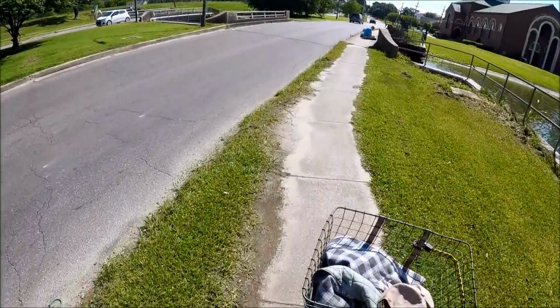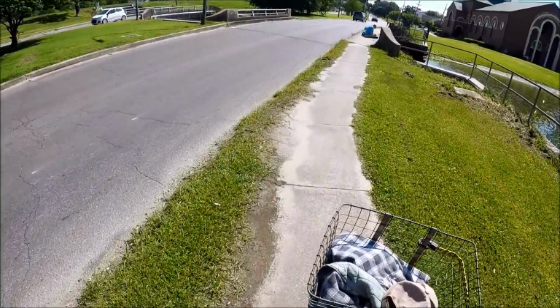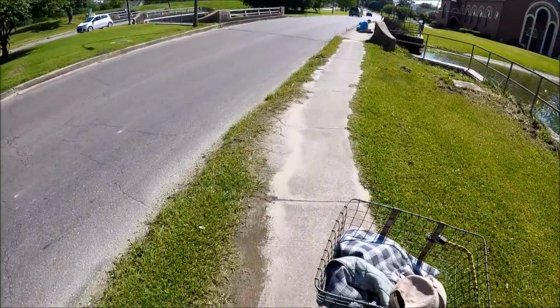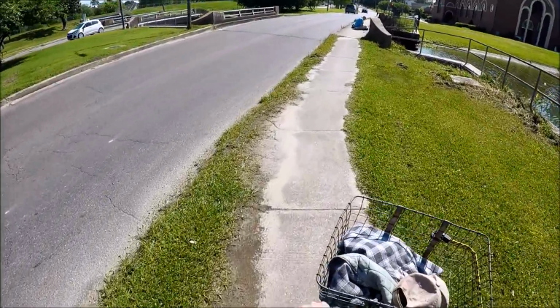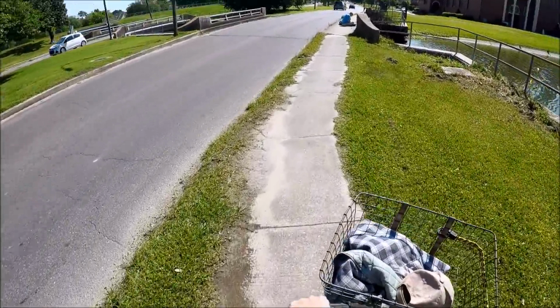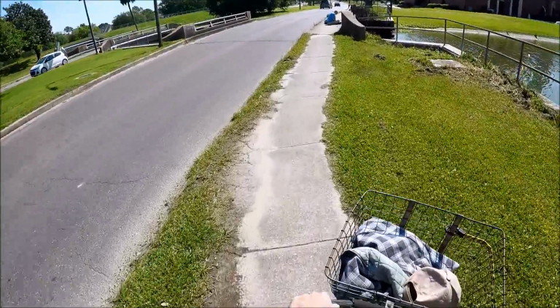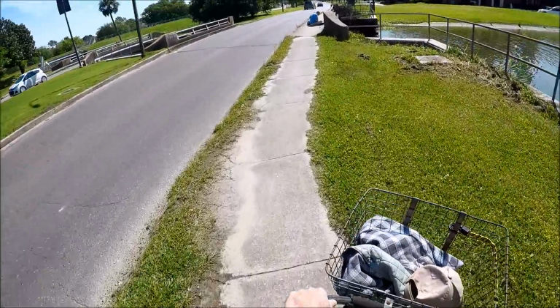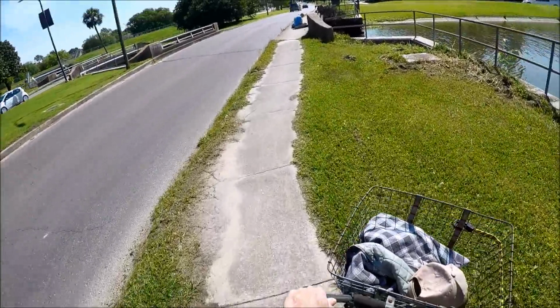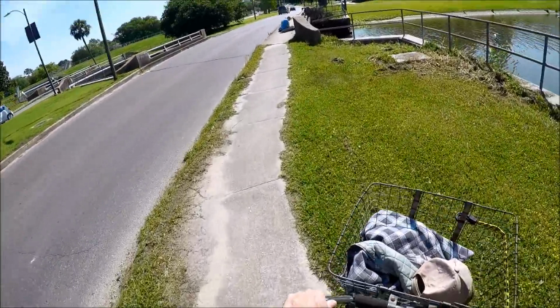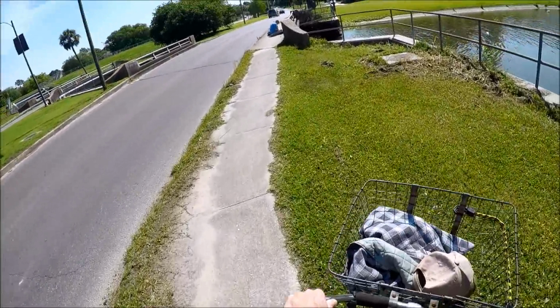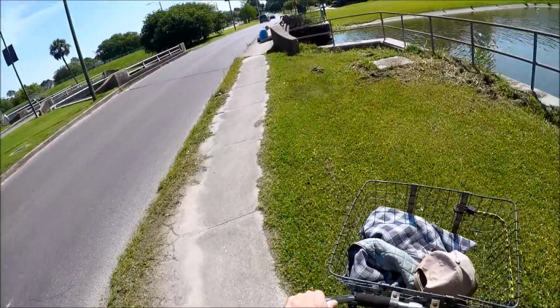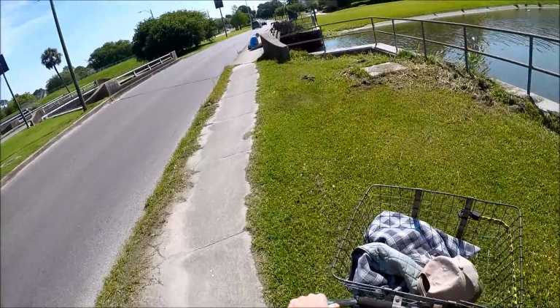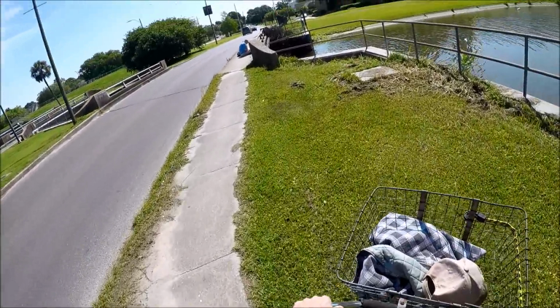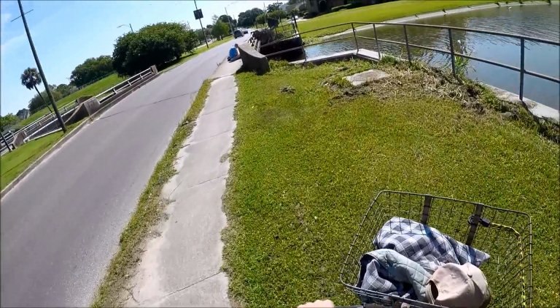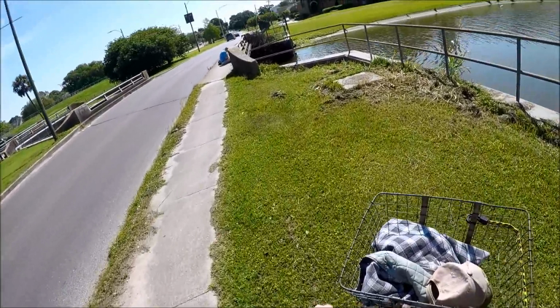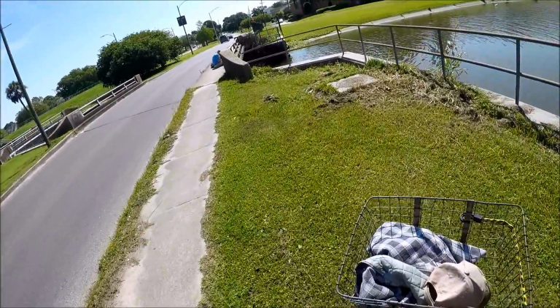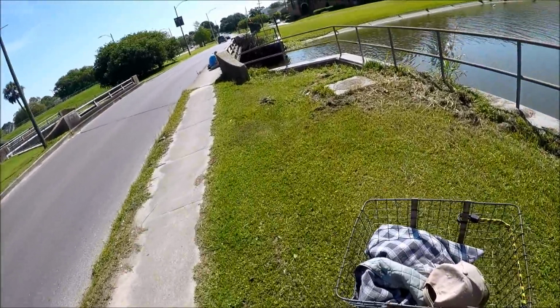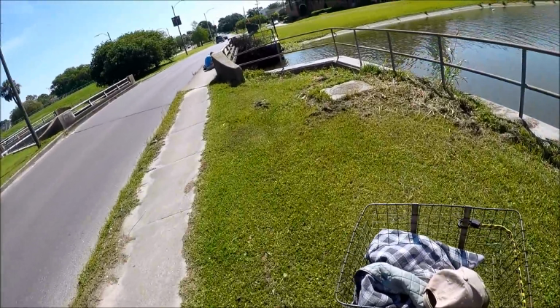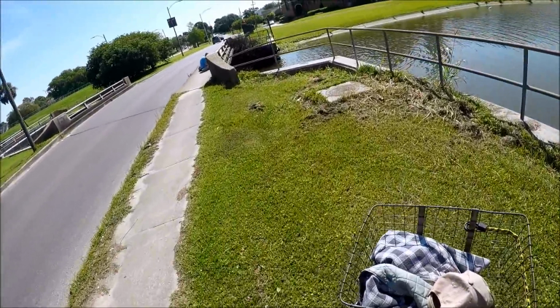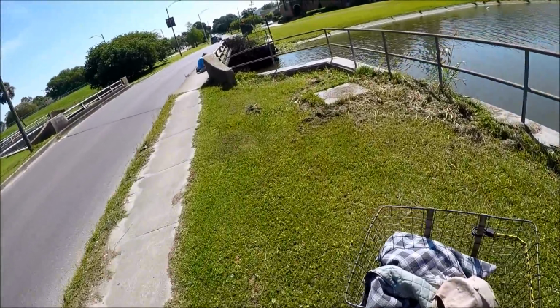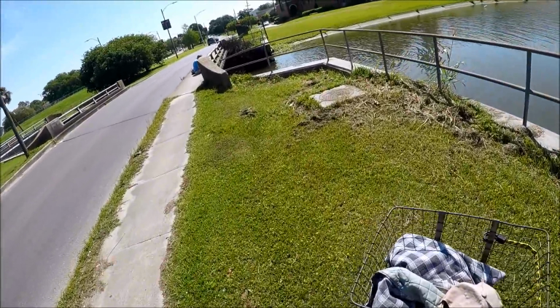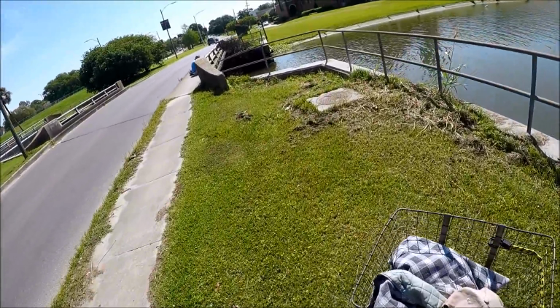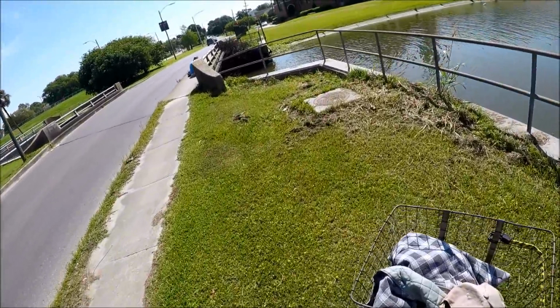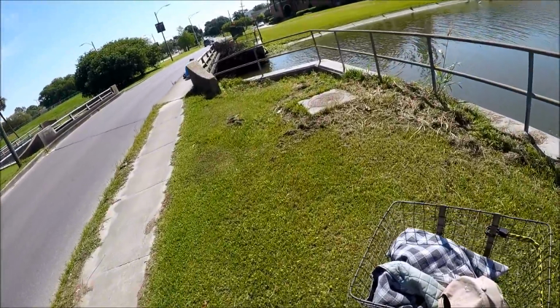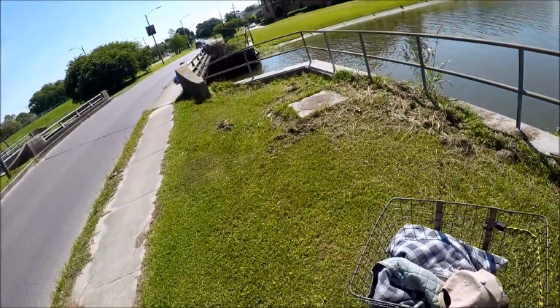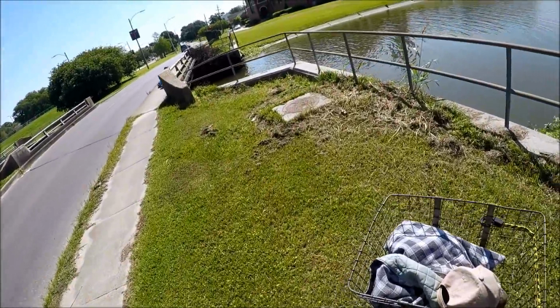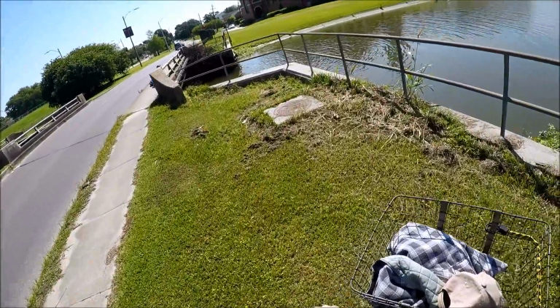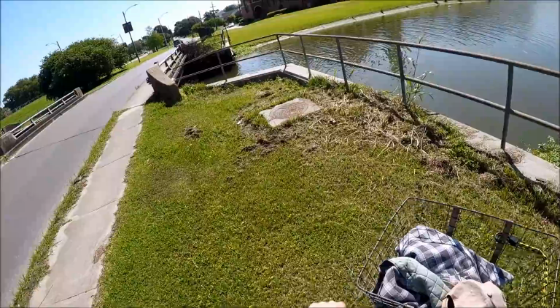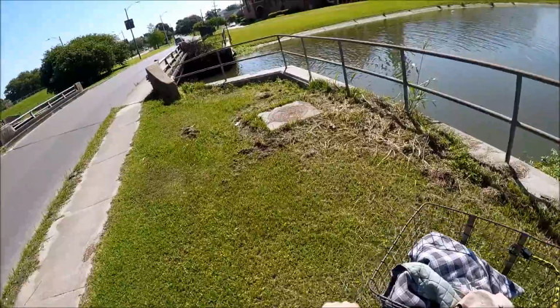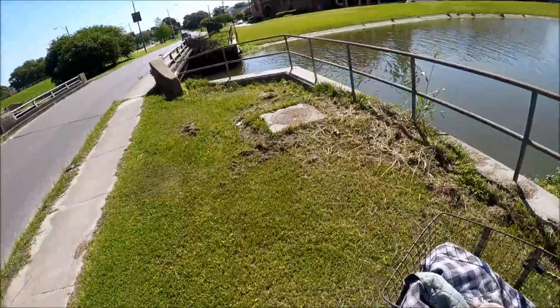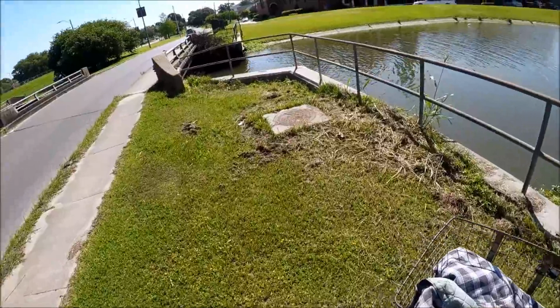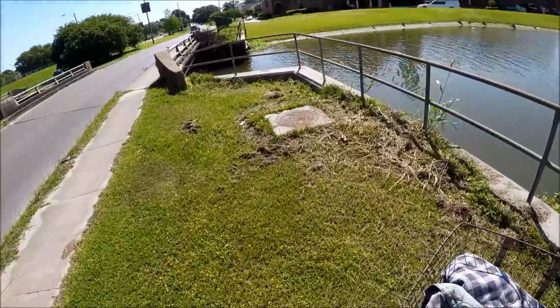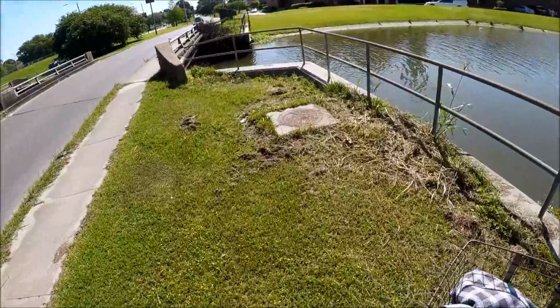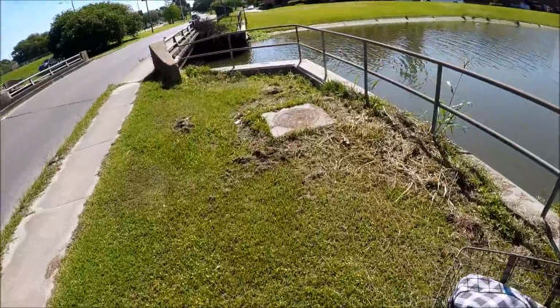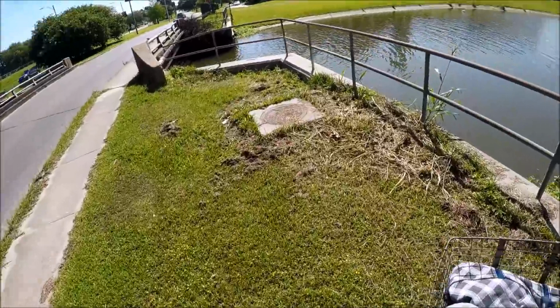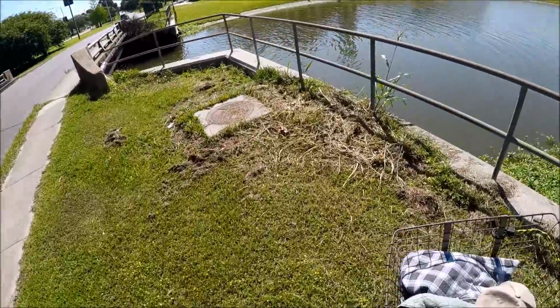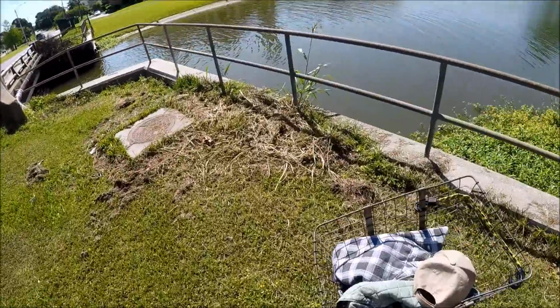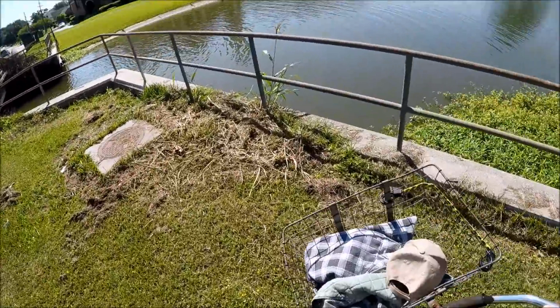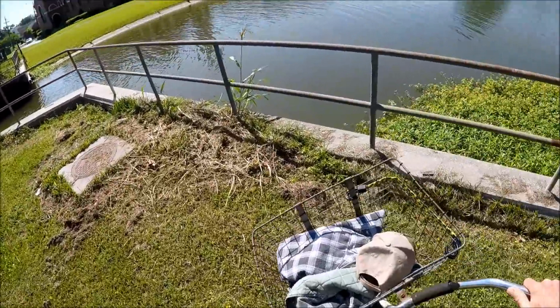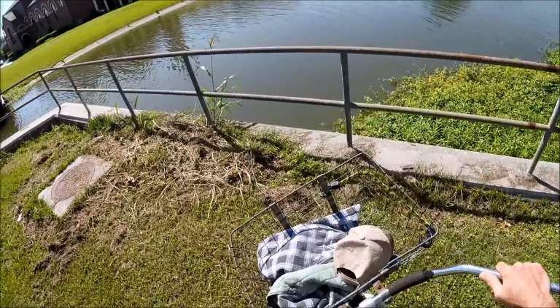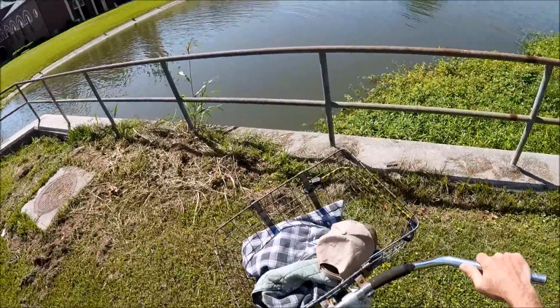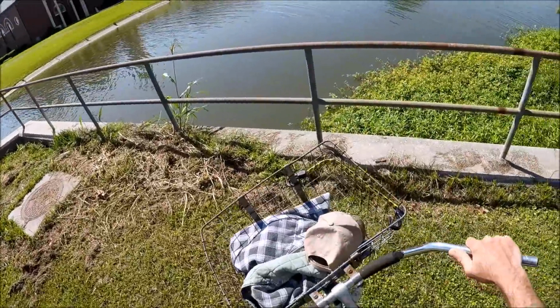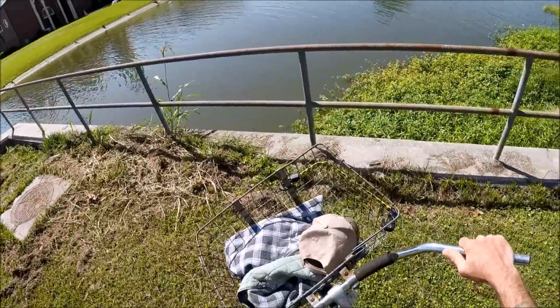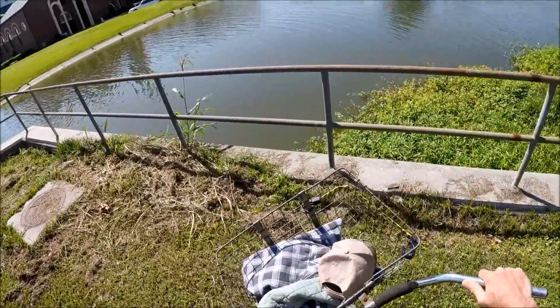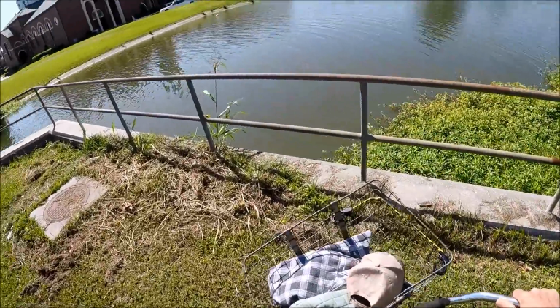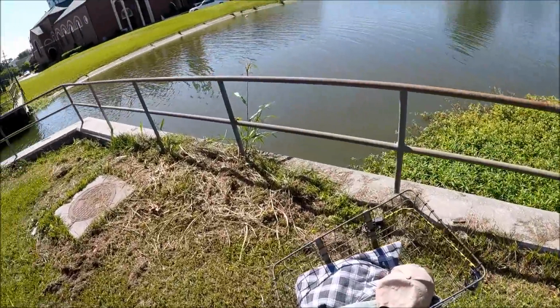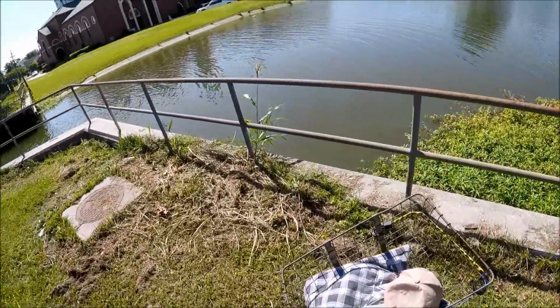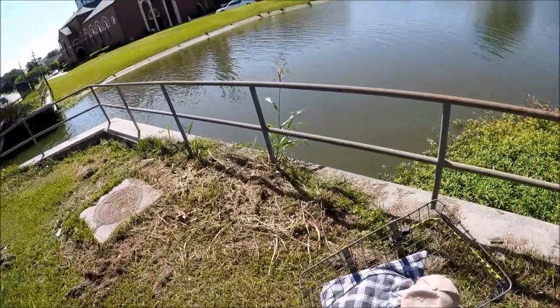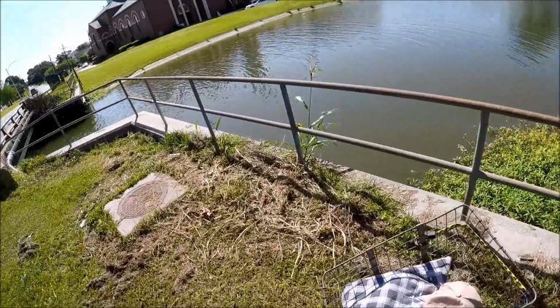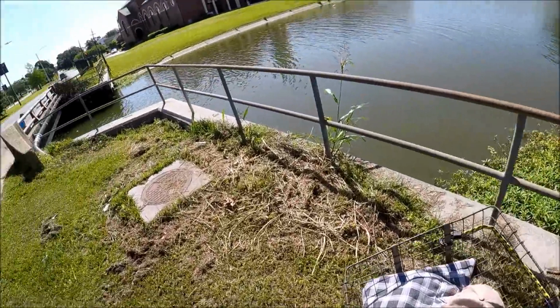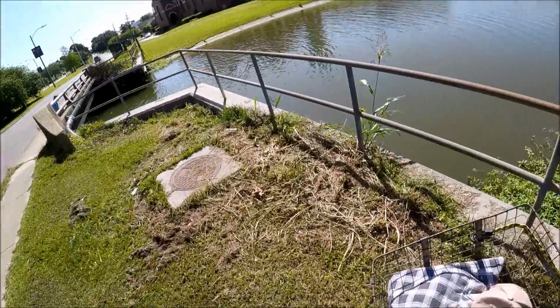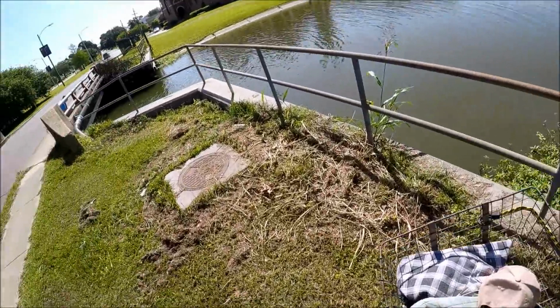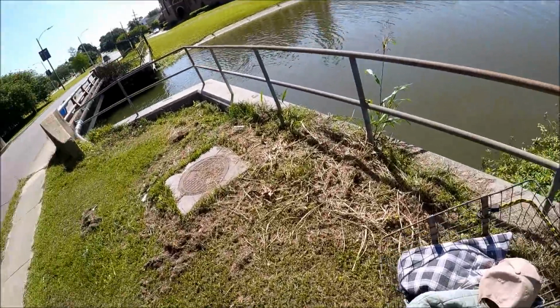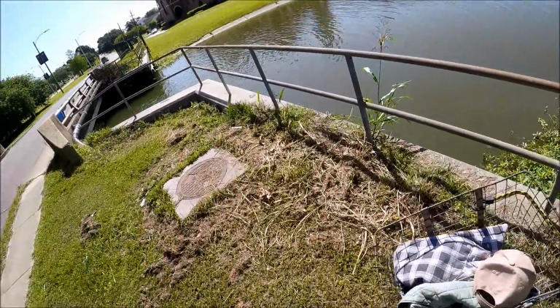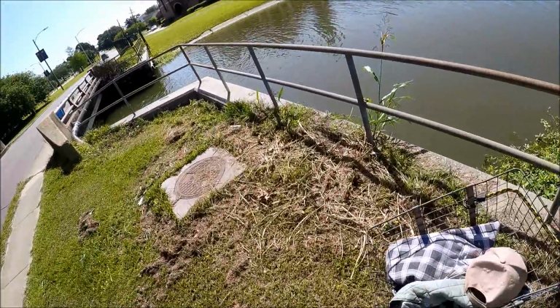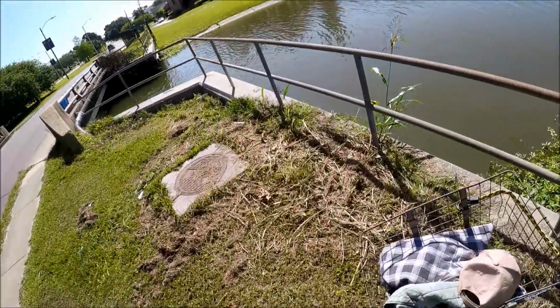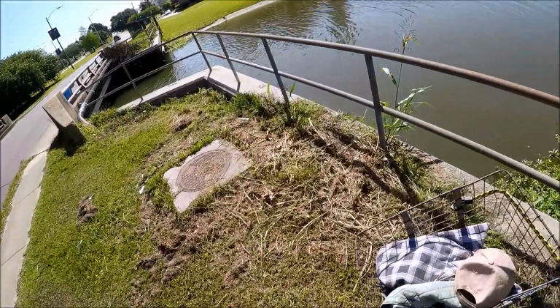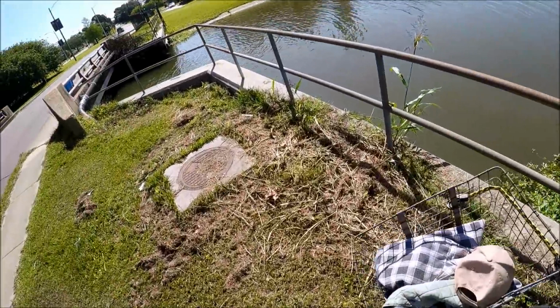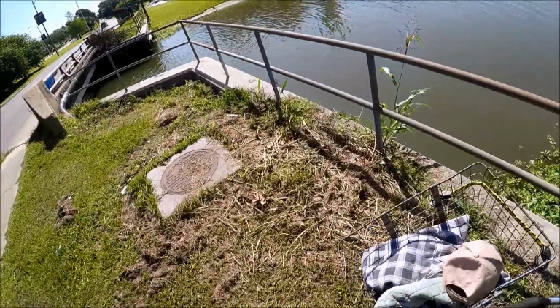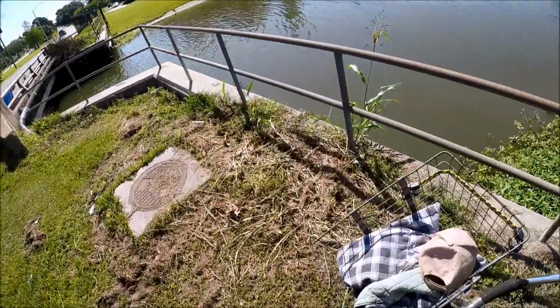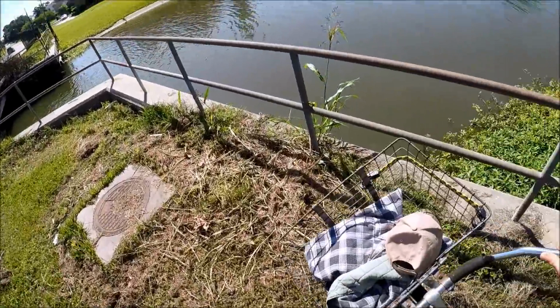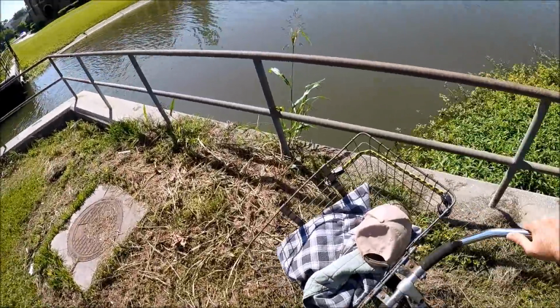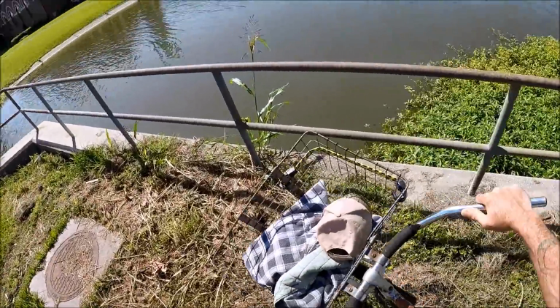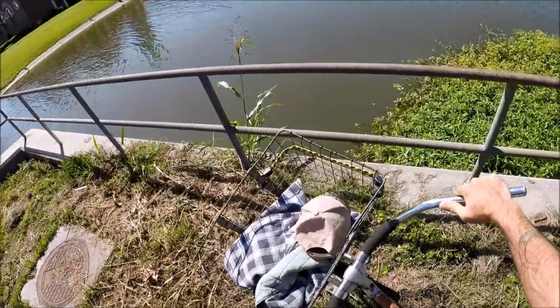I think I'm gonna ruin this guy's lunch hour. This is Robert E. Lee at Bayou St. John.